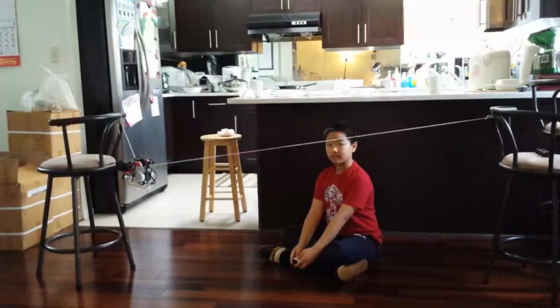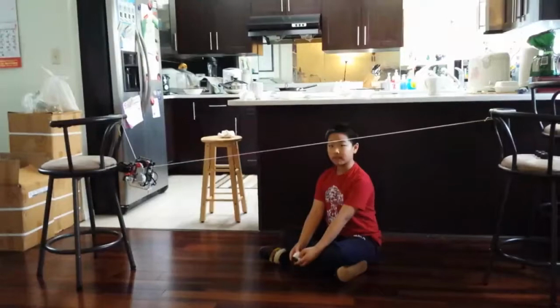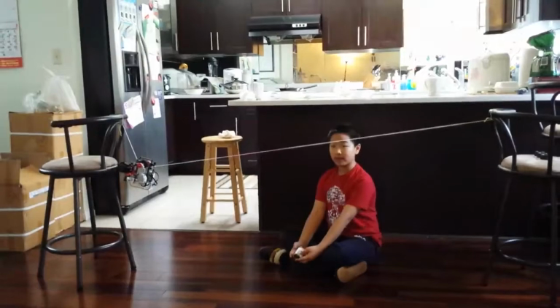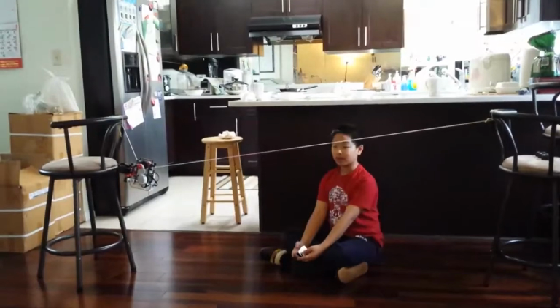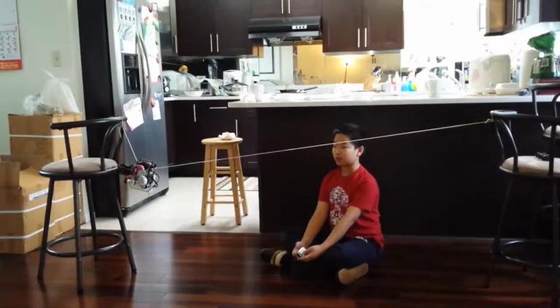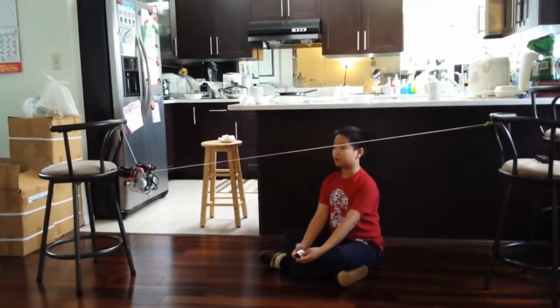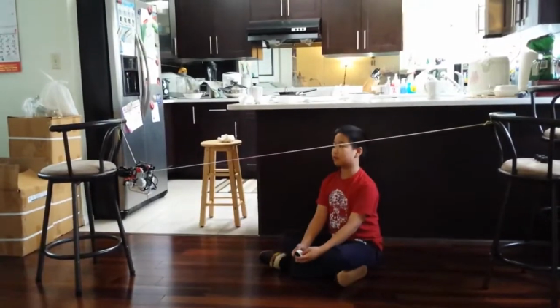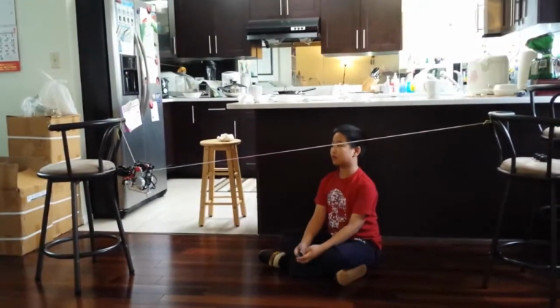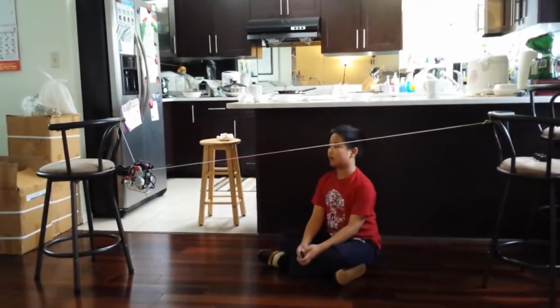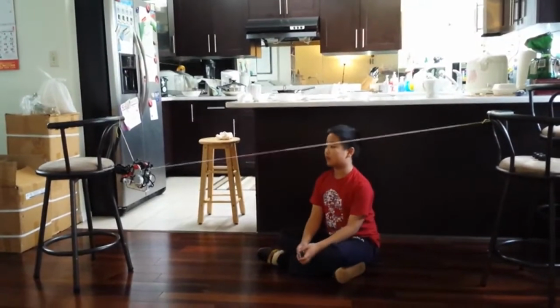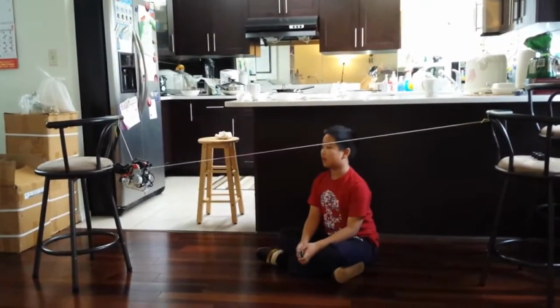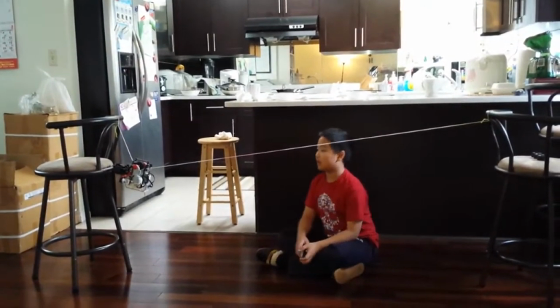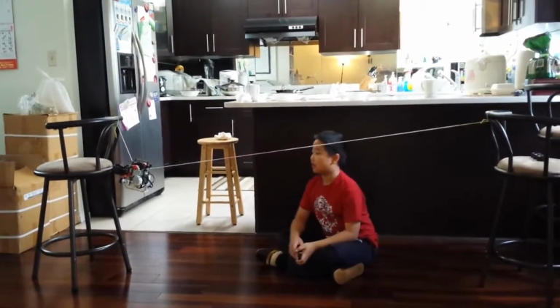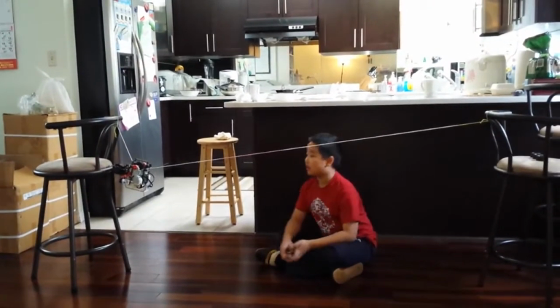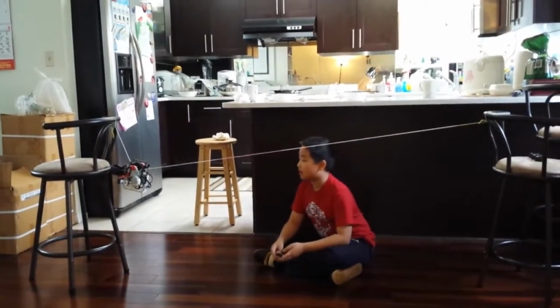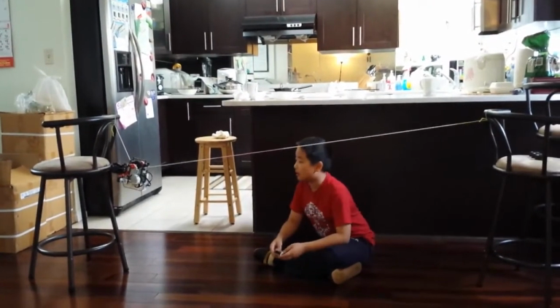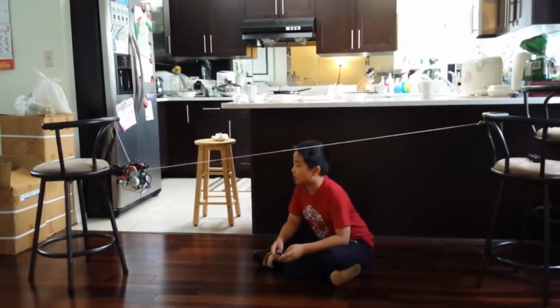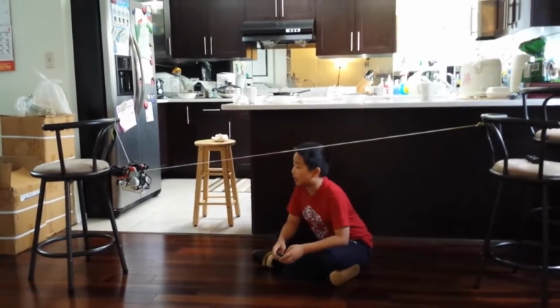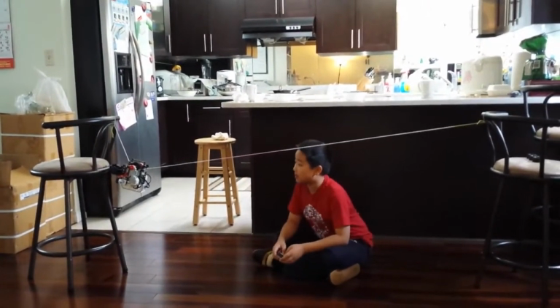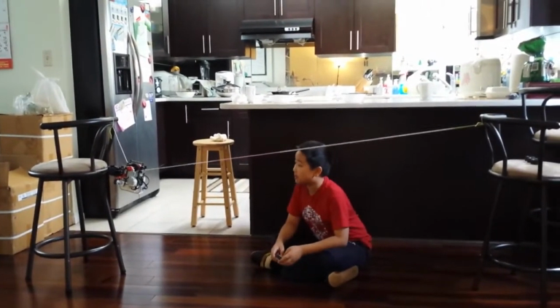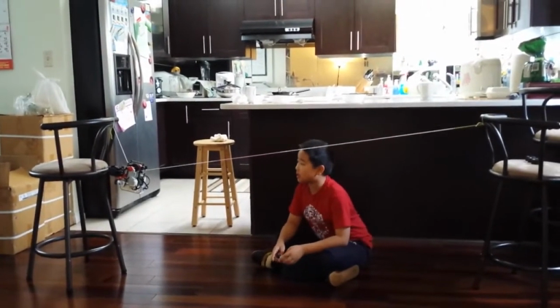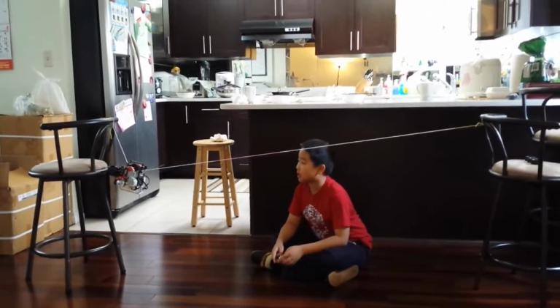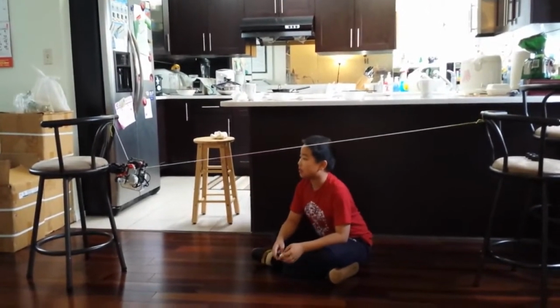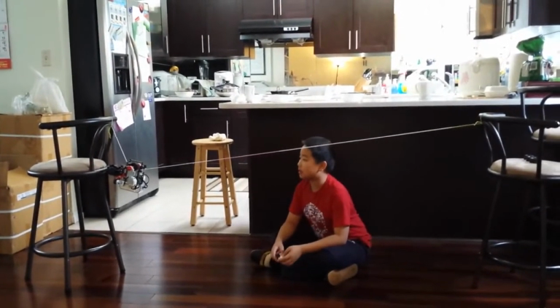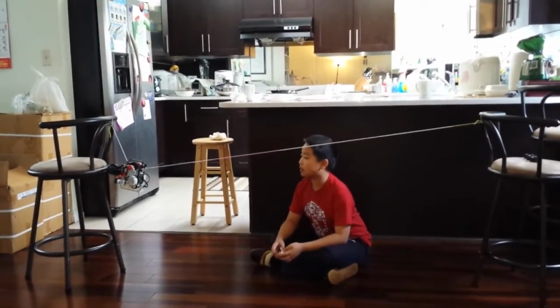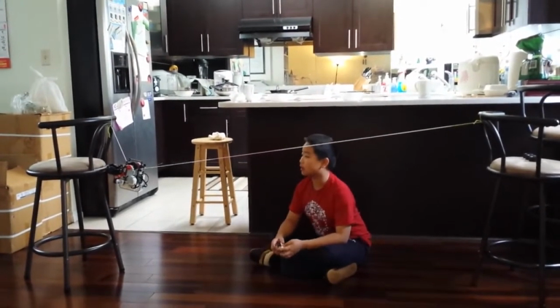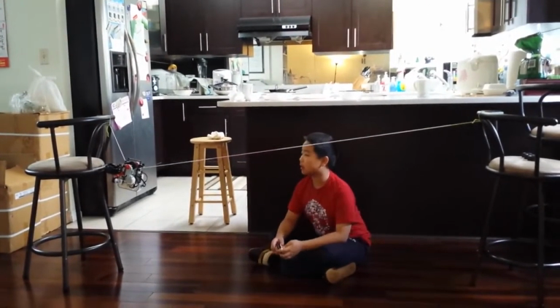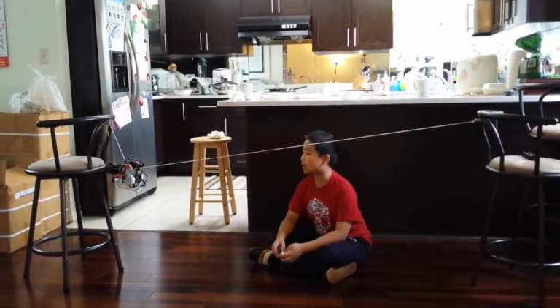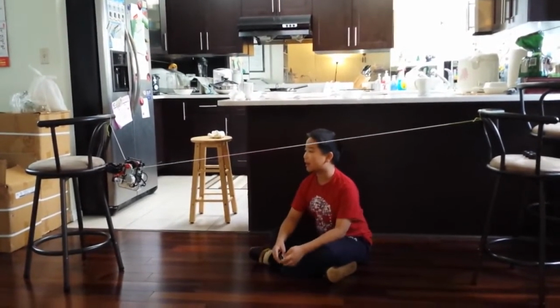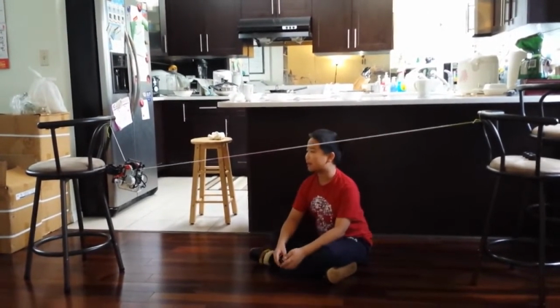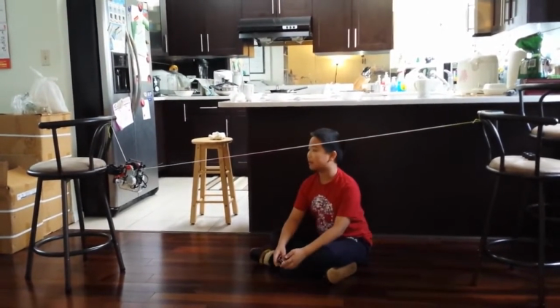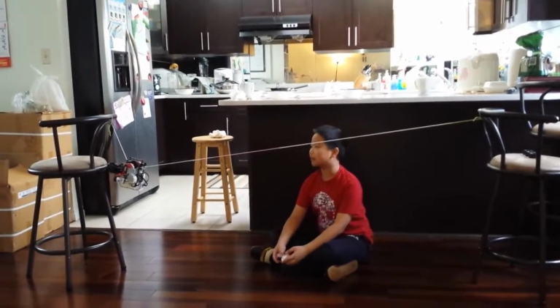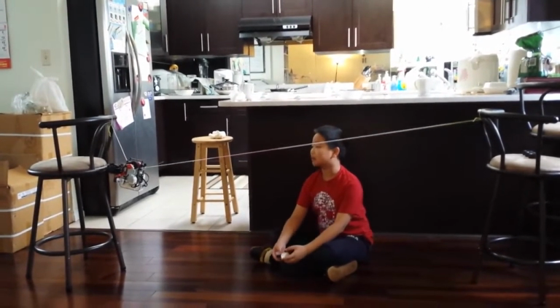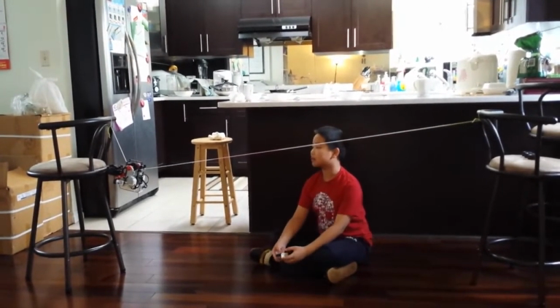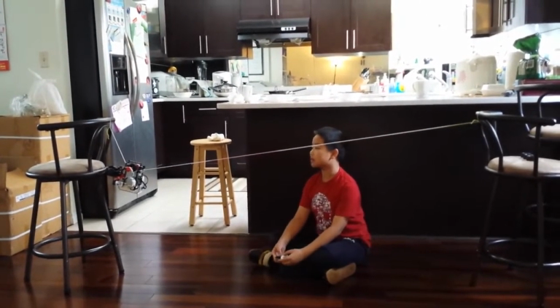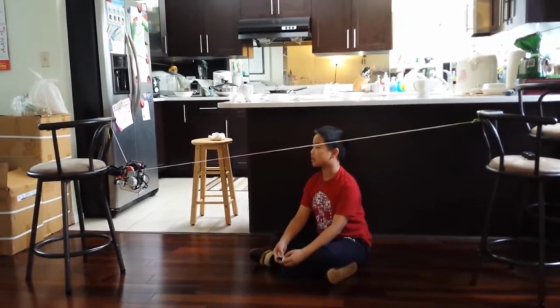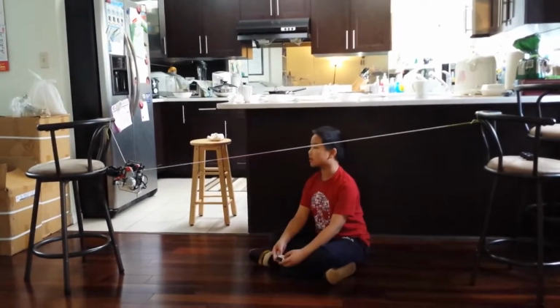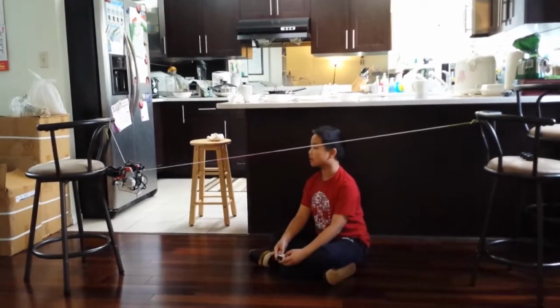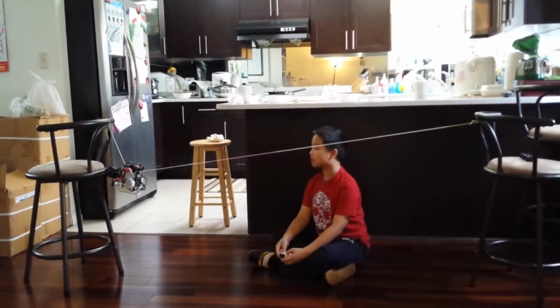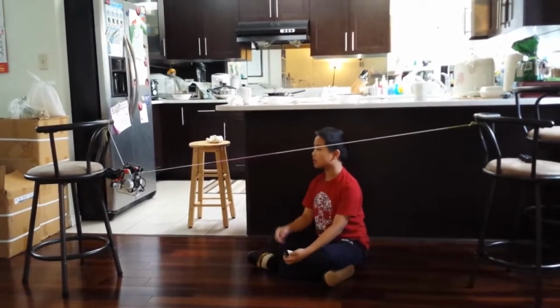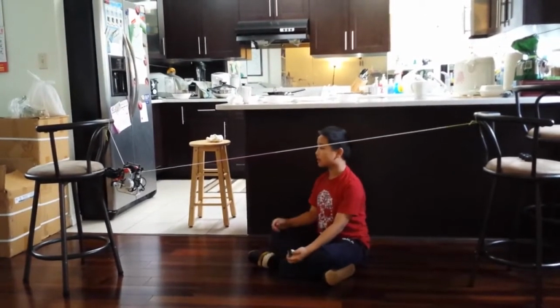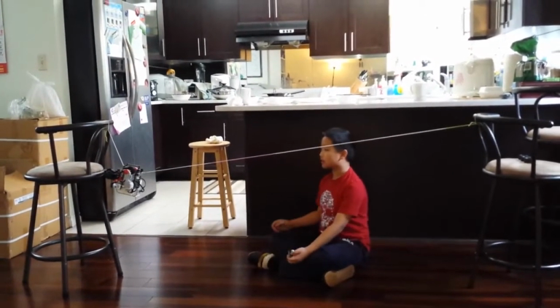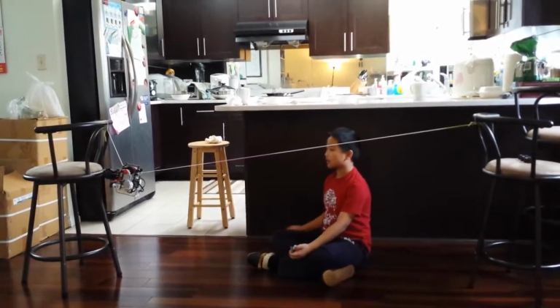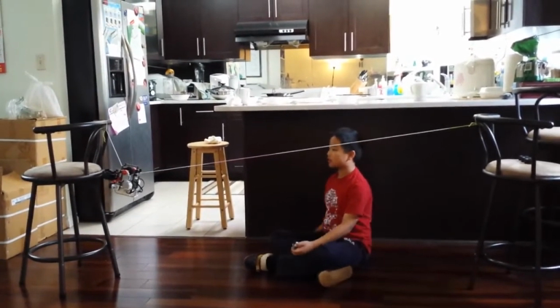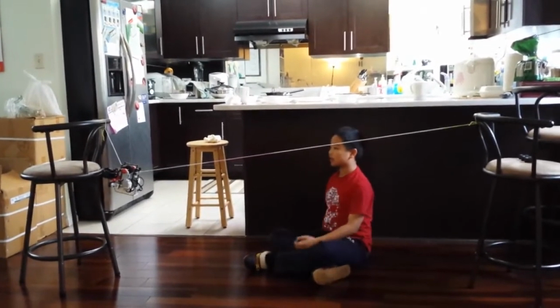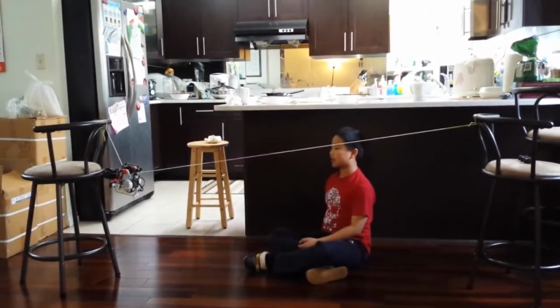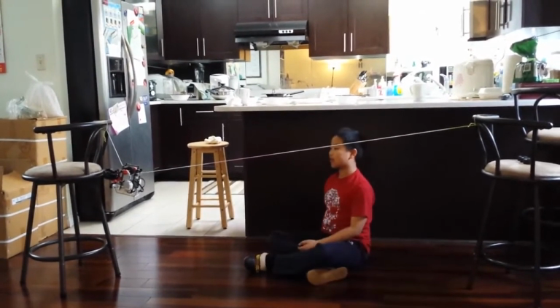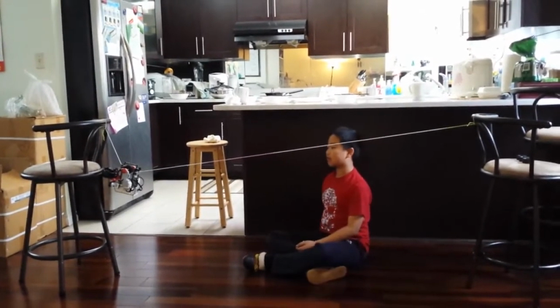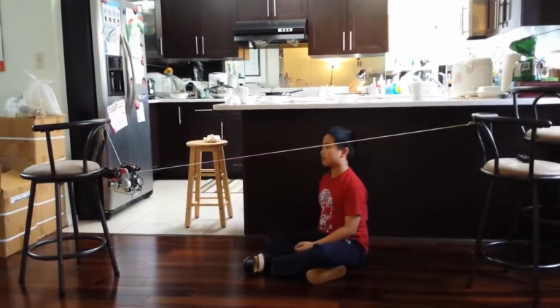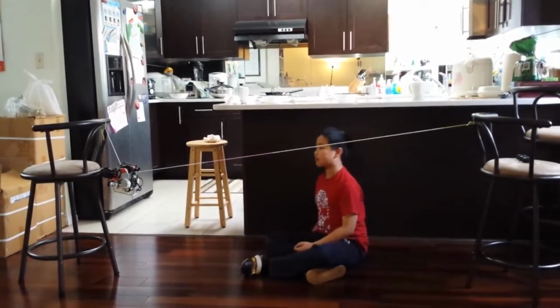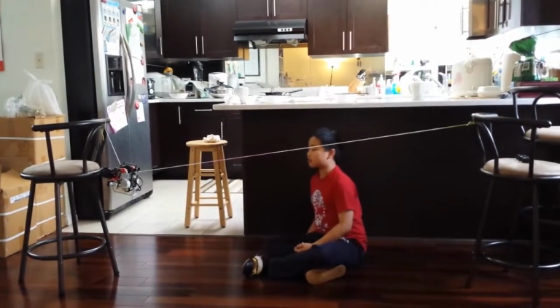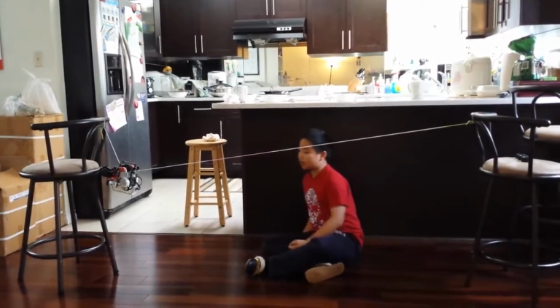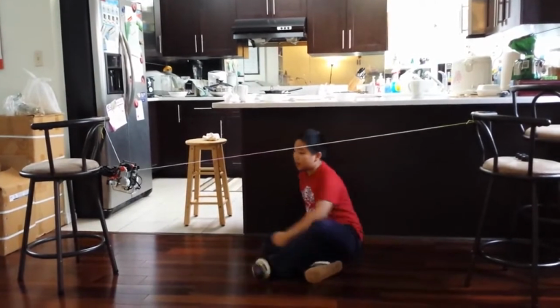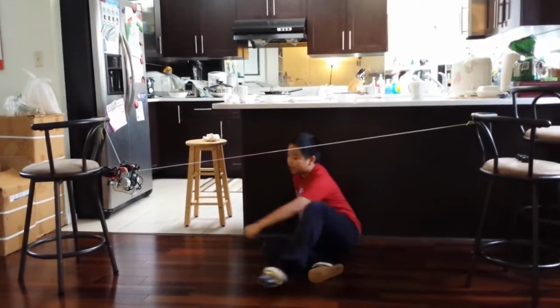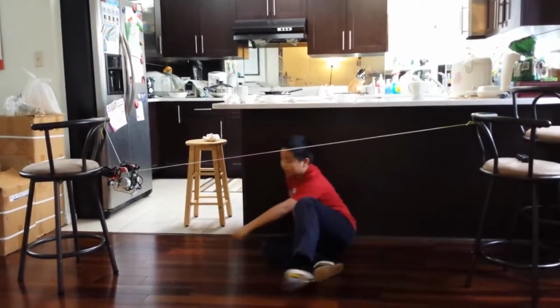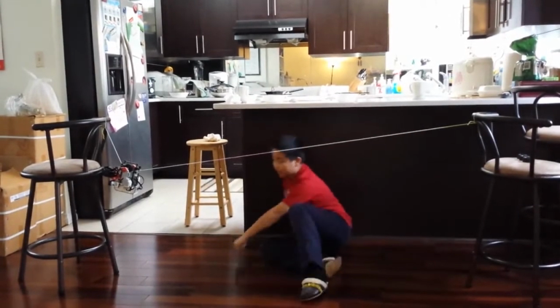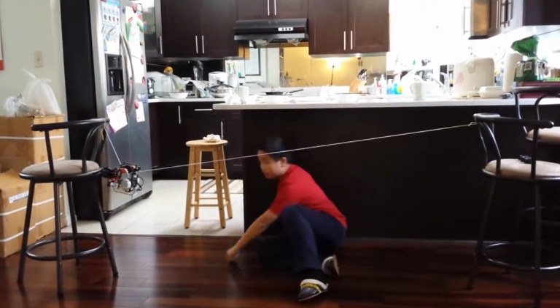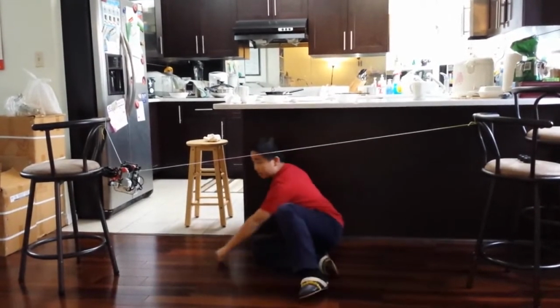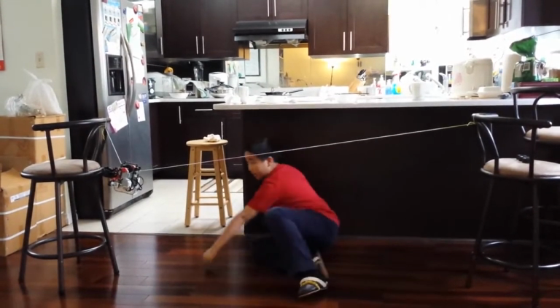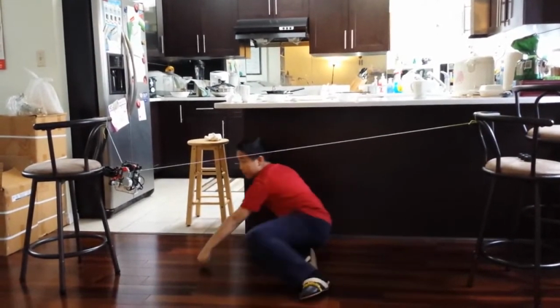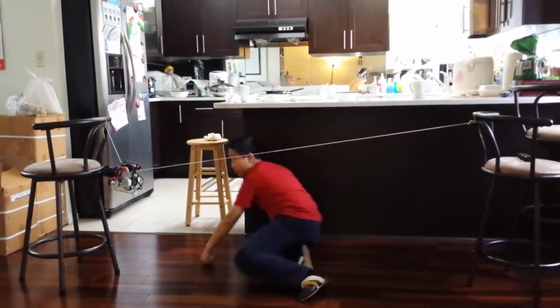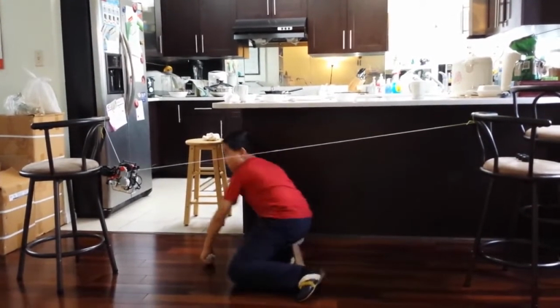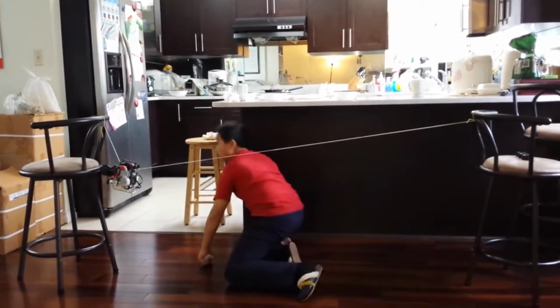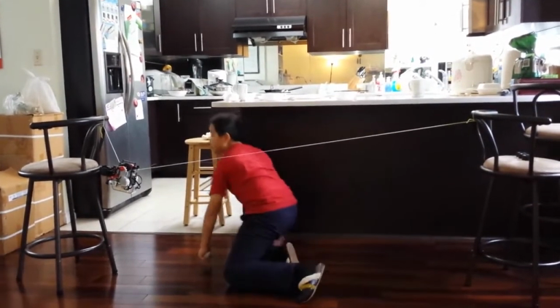Hello, my name is Sam and today I built this robot that could climb the rope.